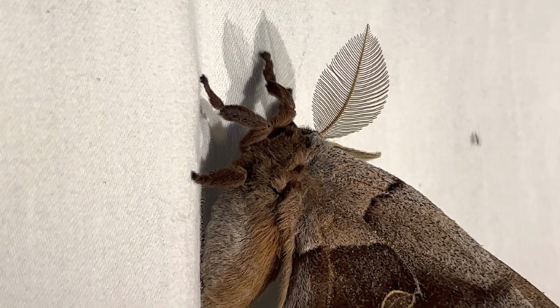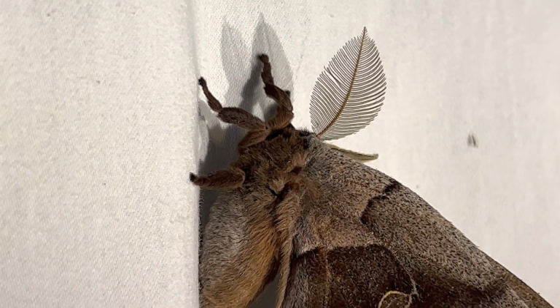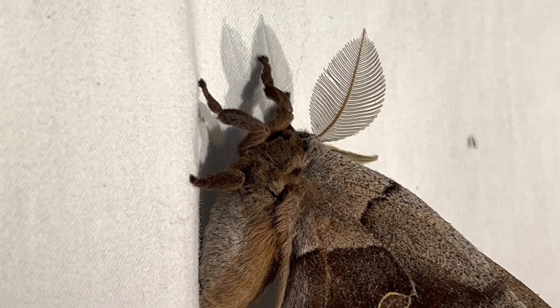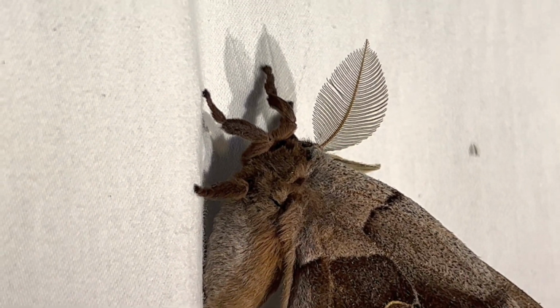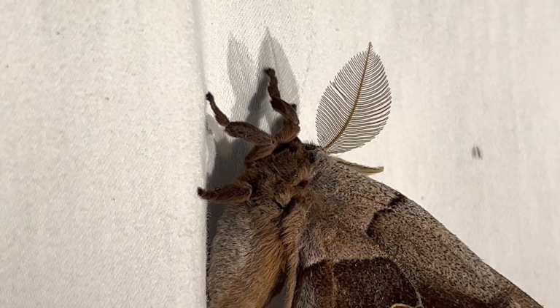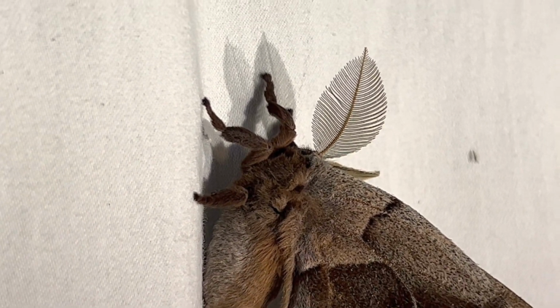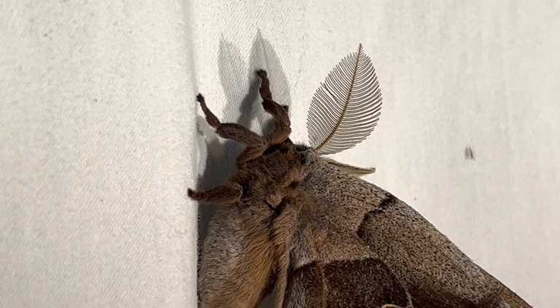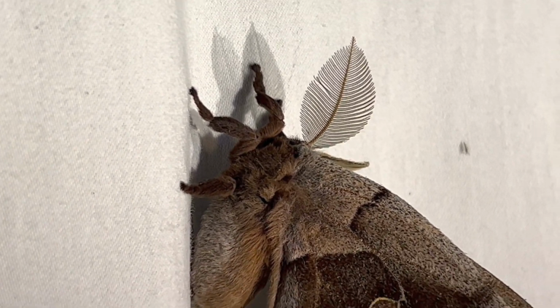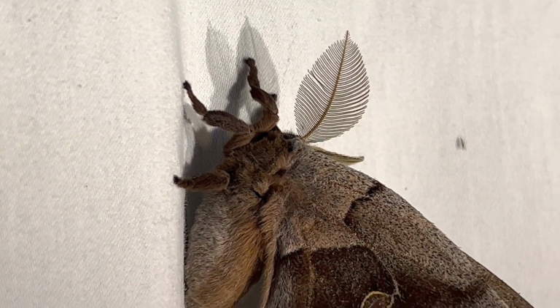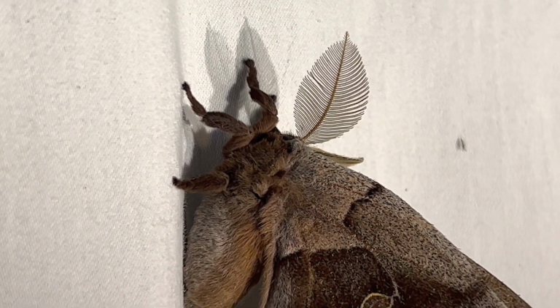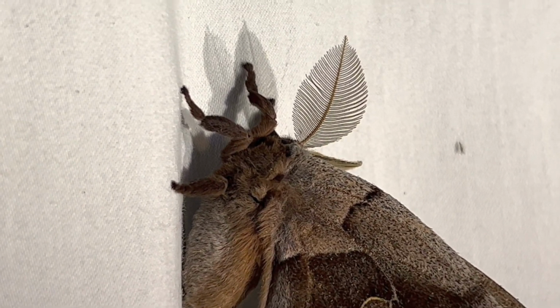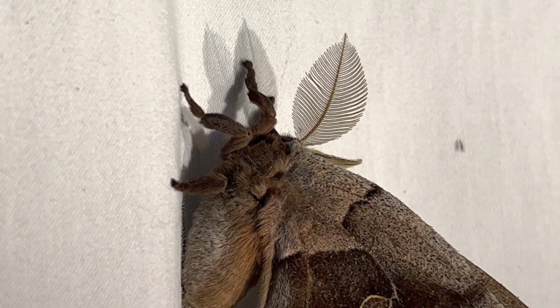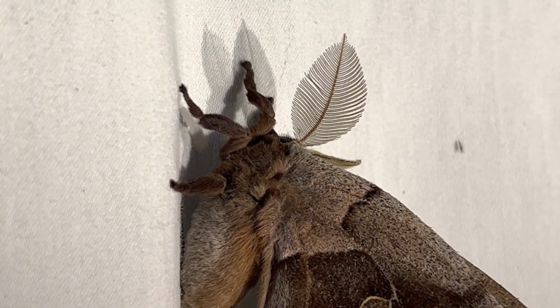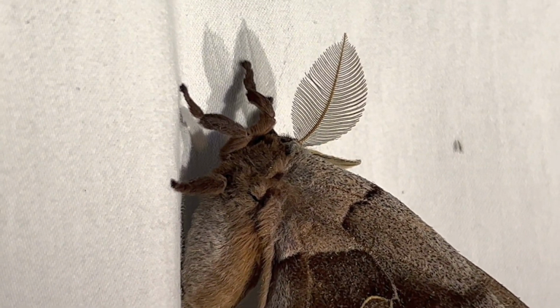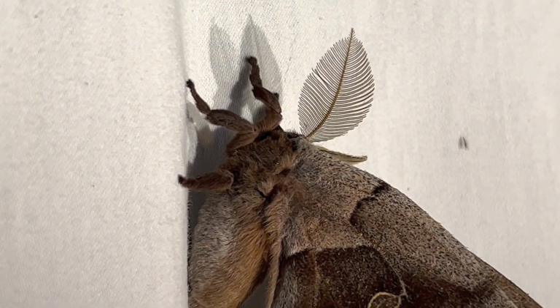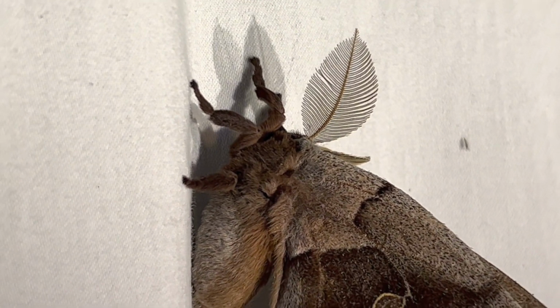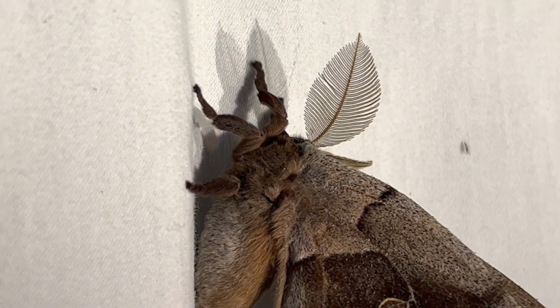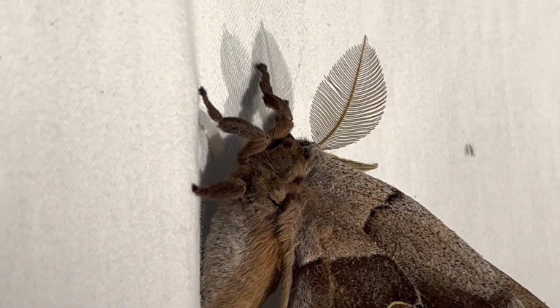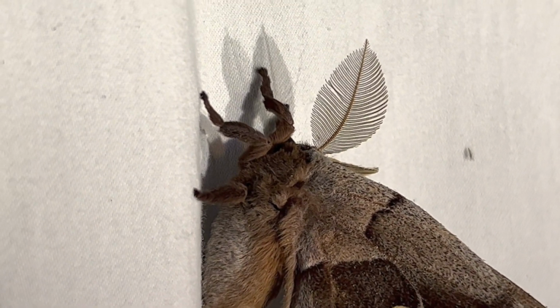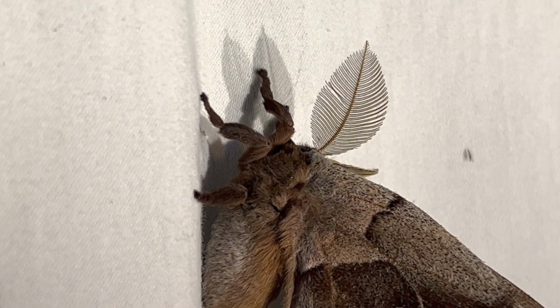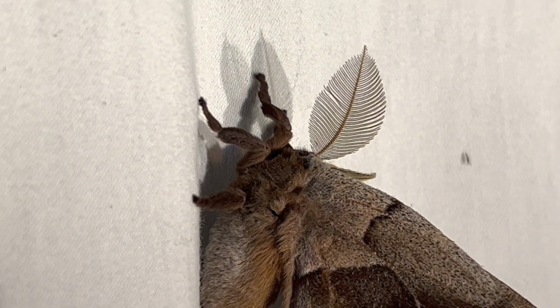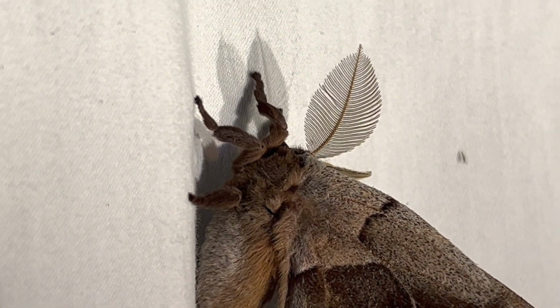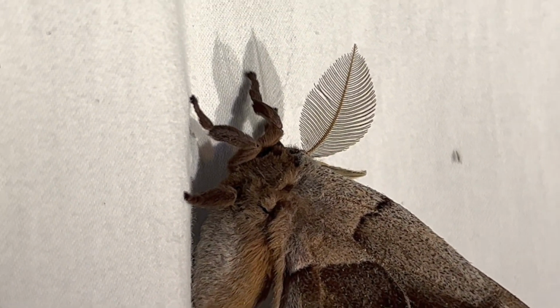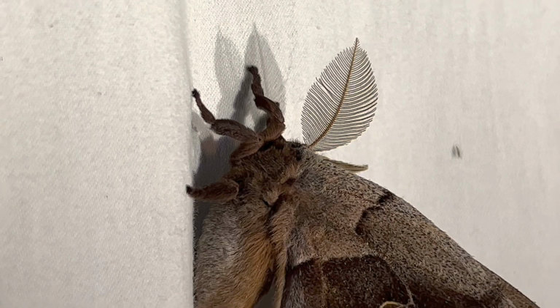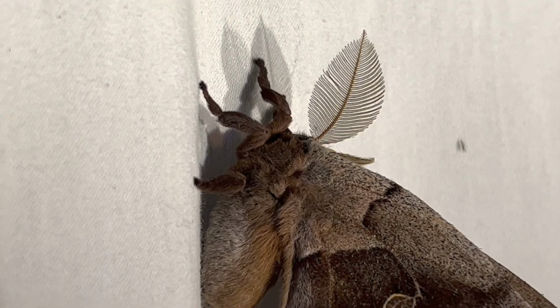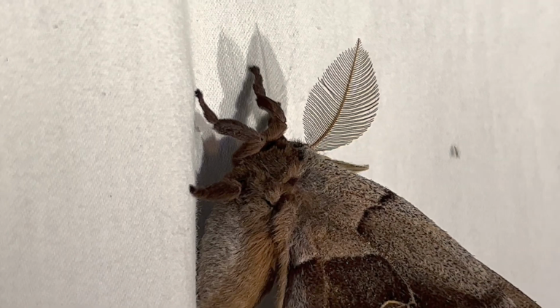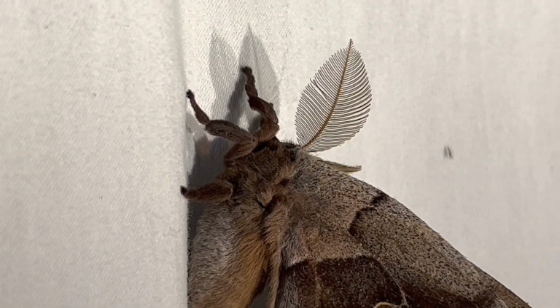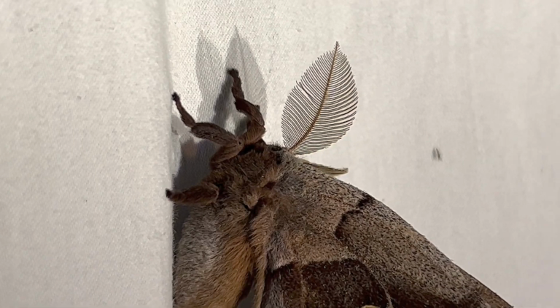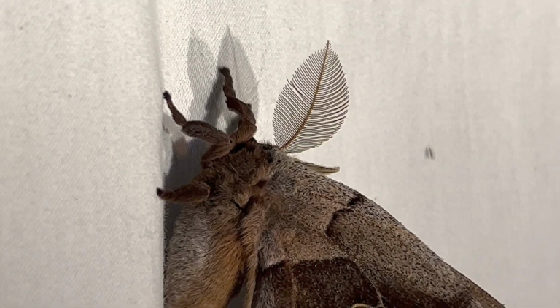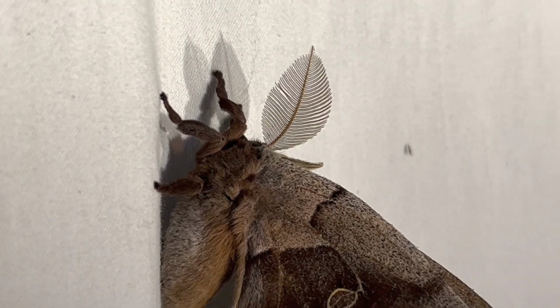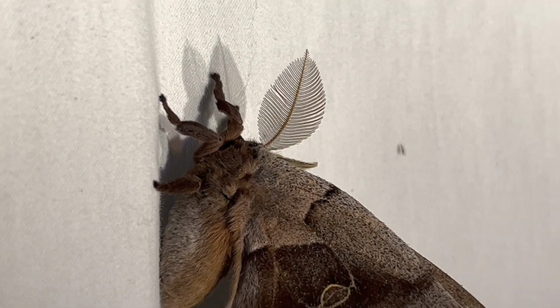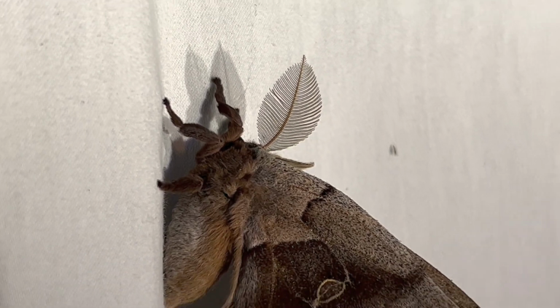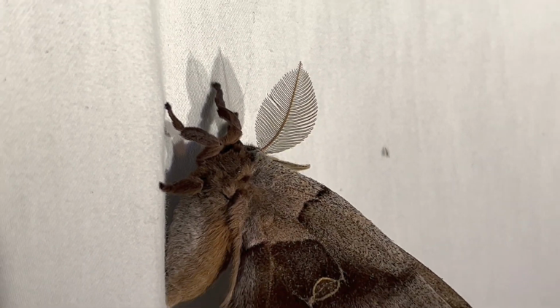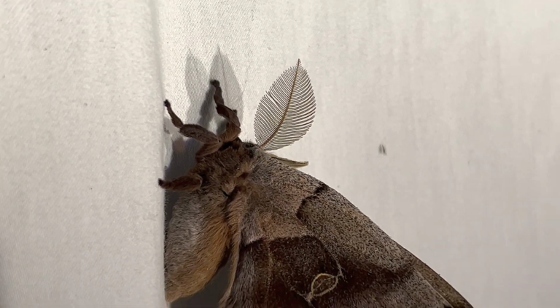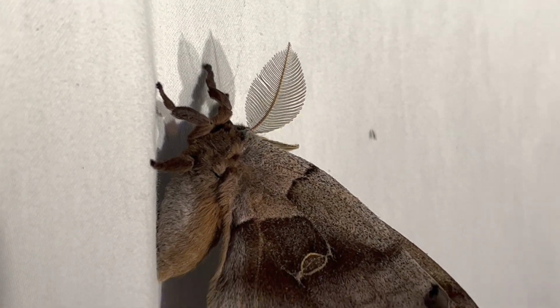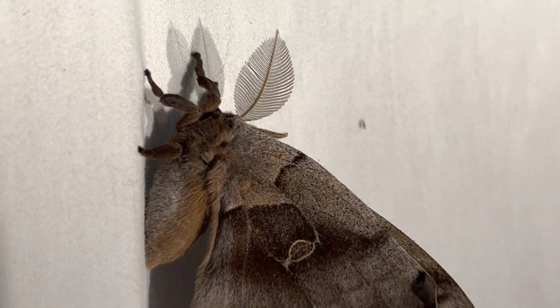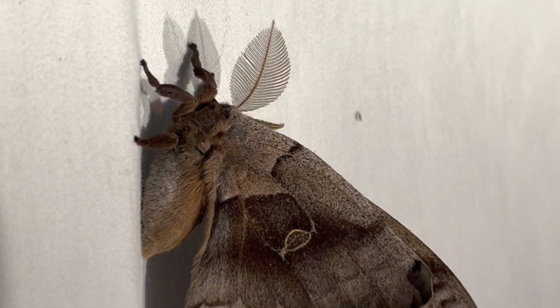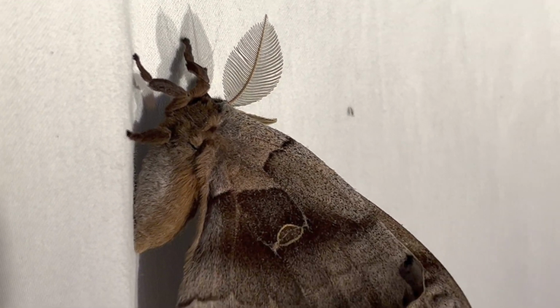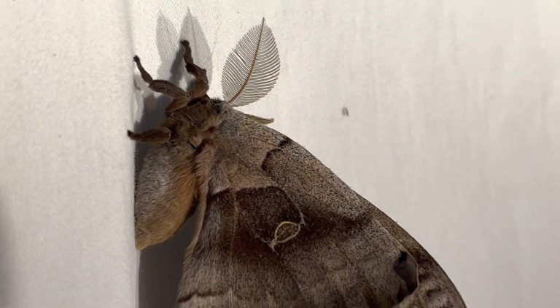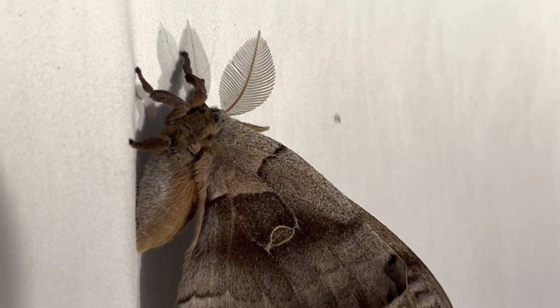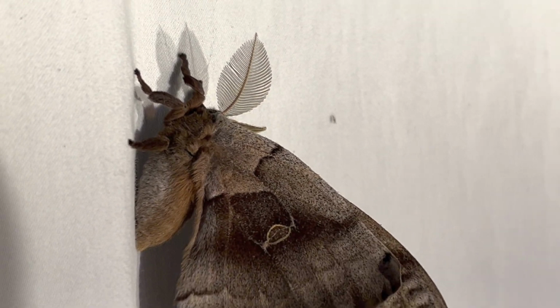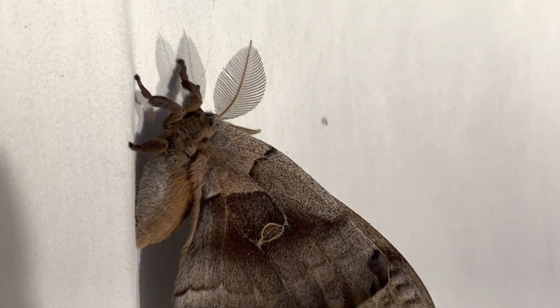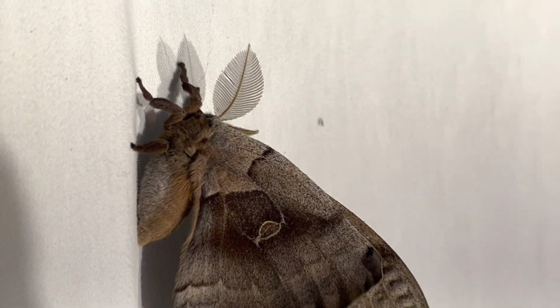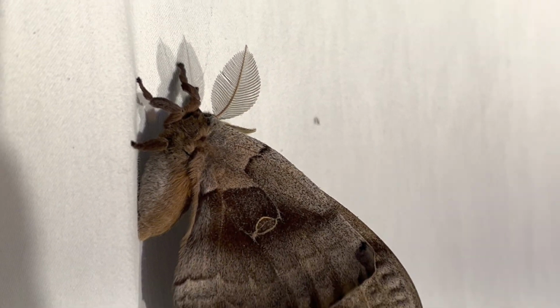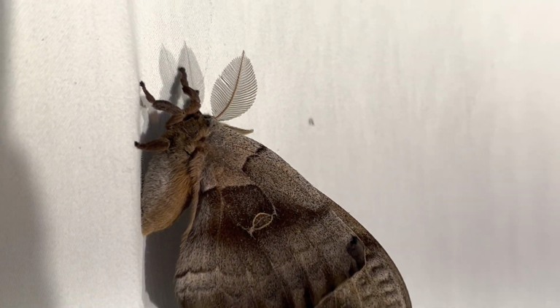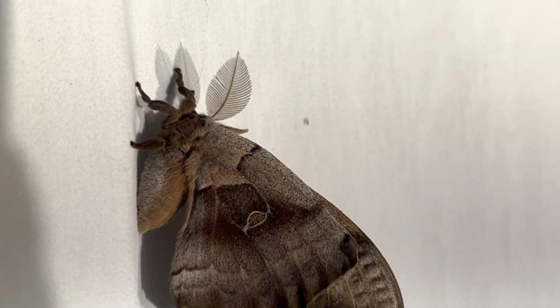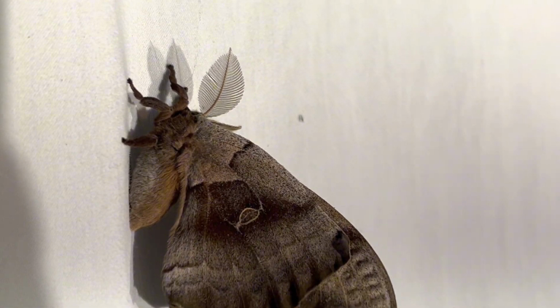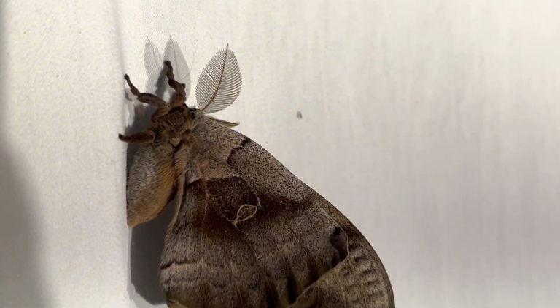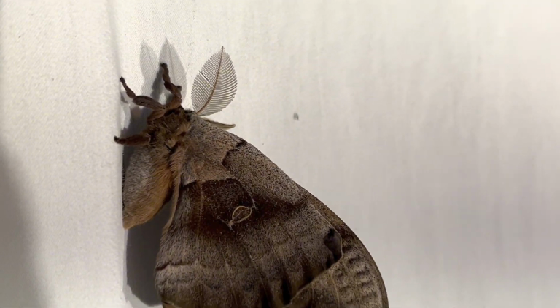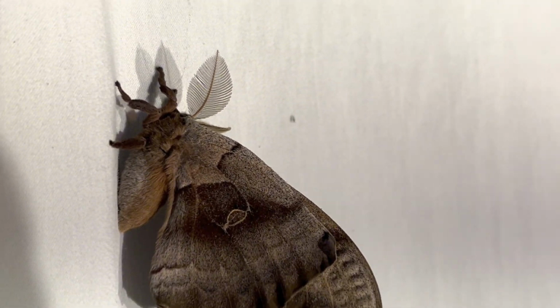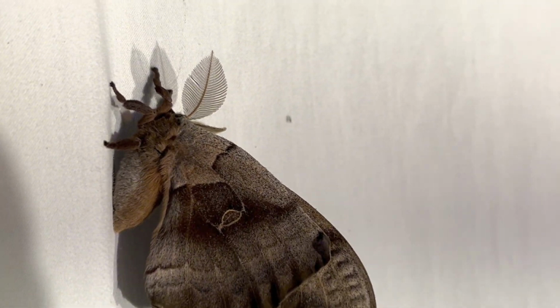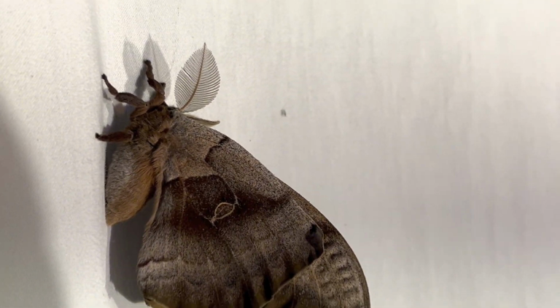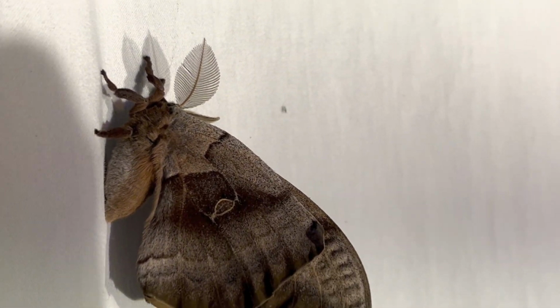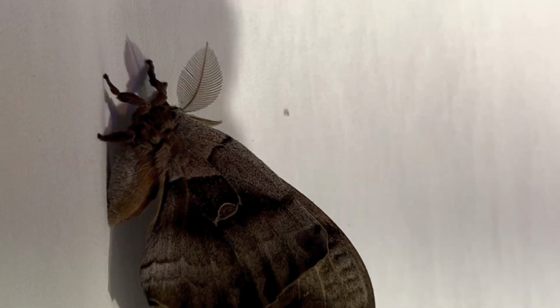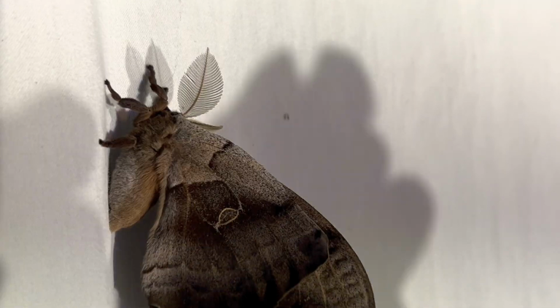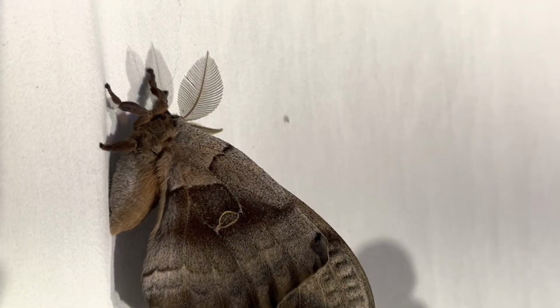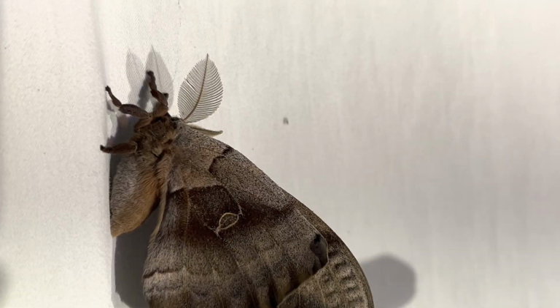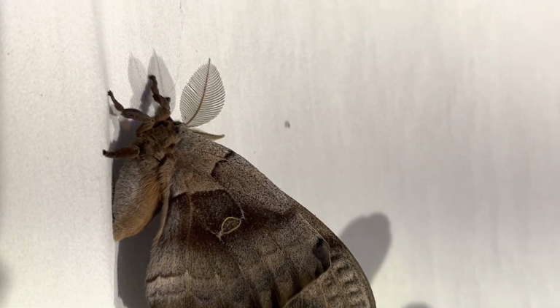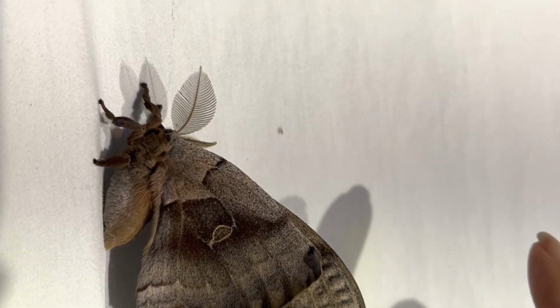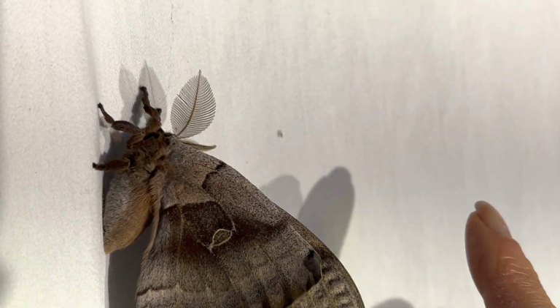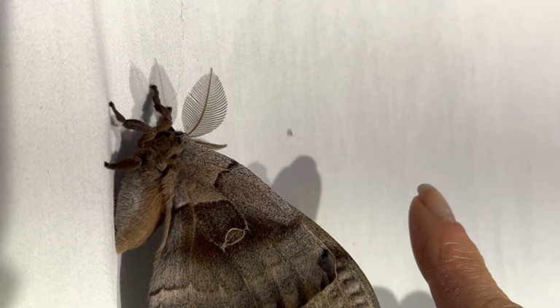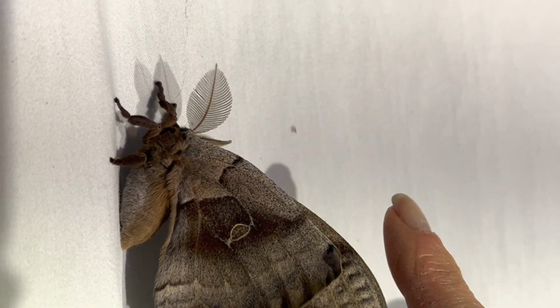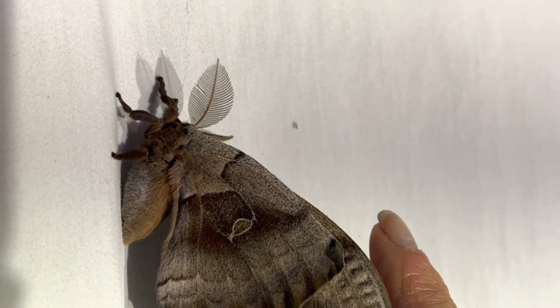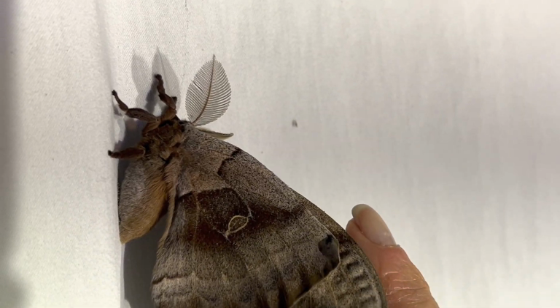The underside of the wings are very camouflaging and much less colorful than the topside, as you can see here.